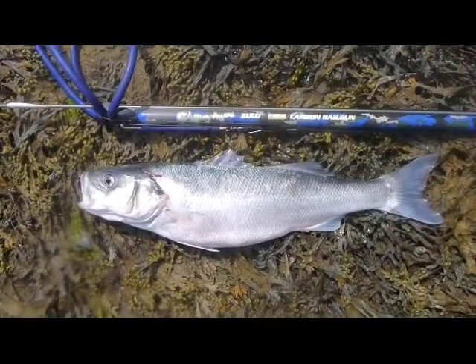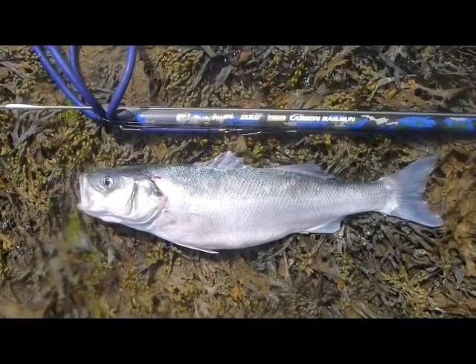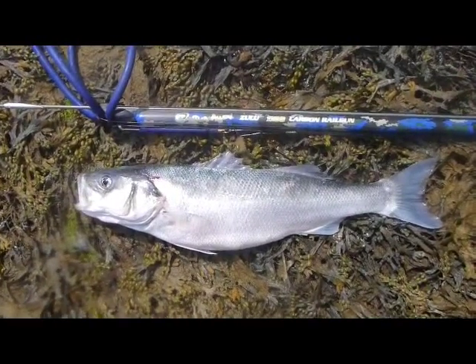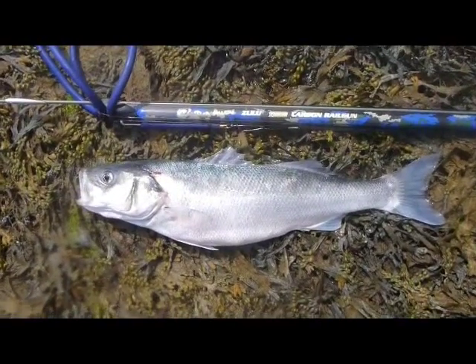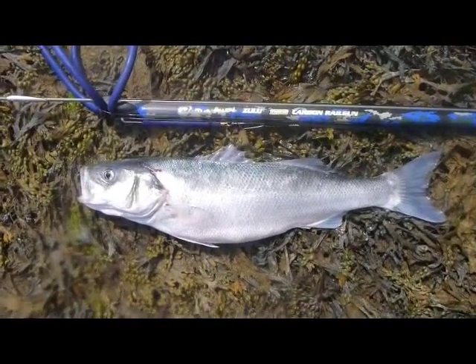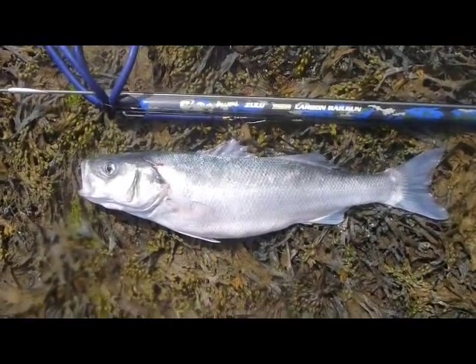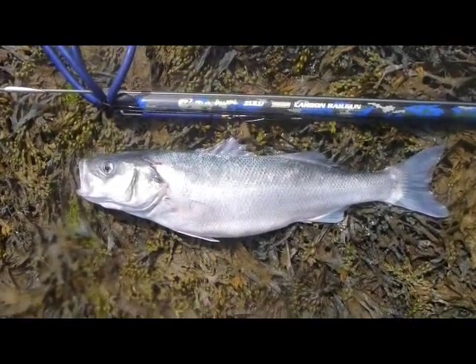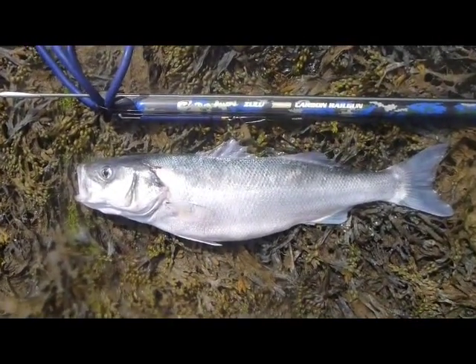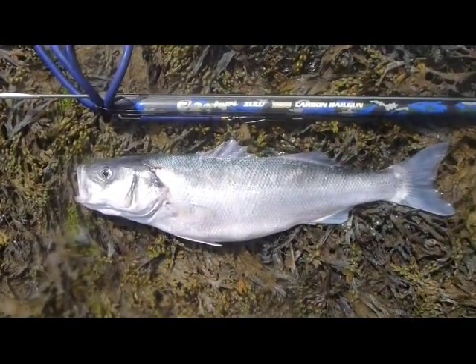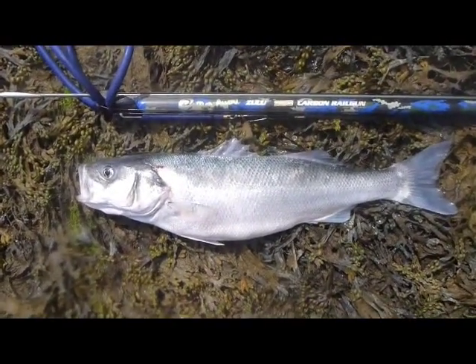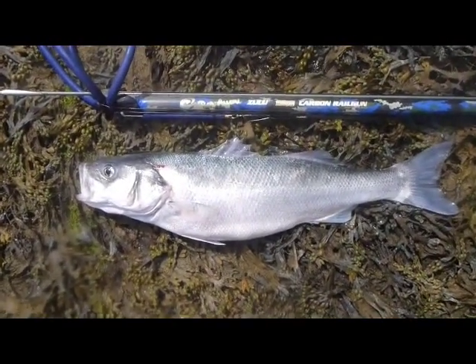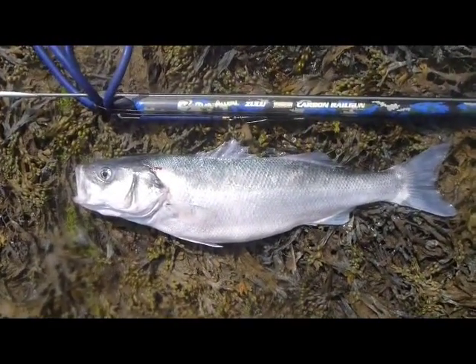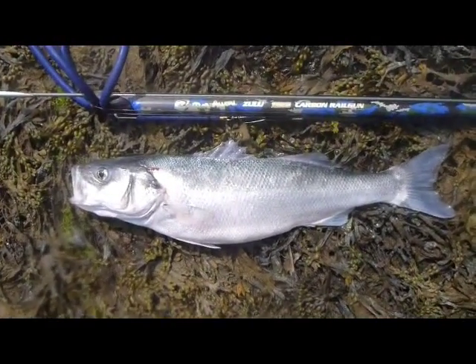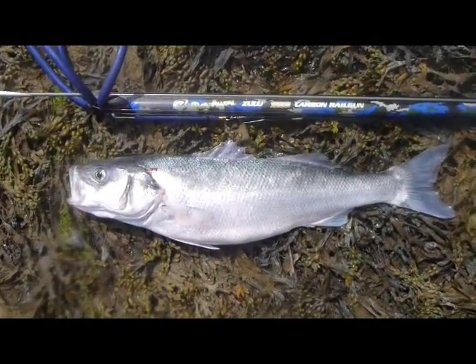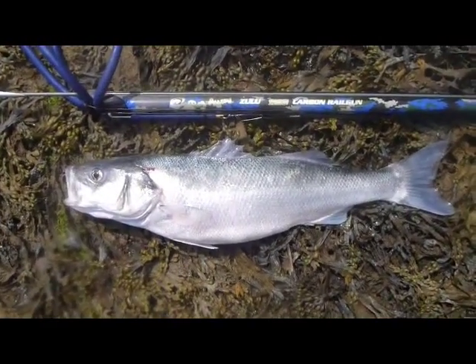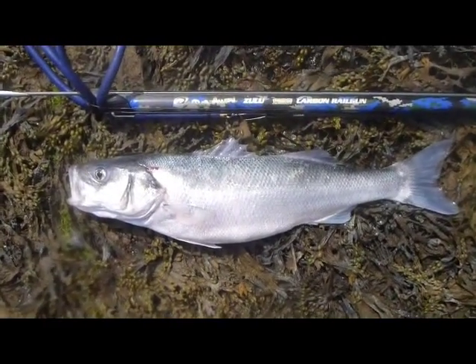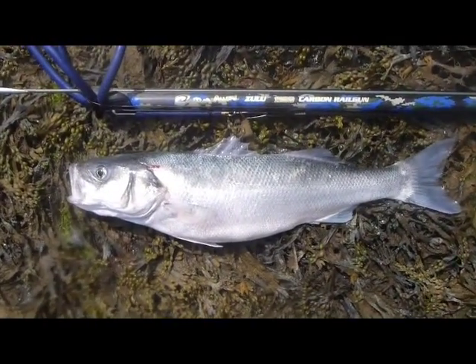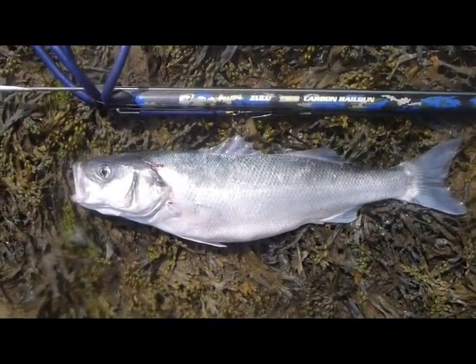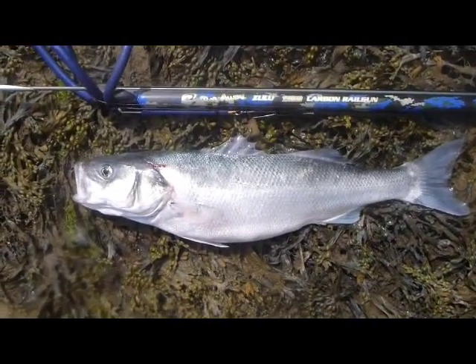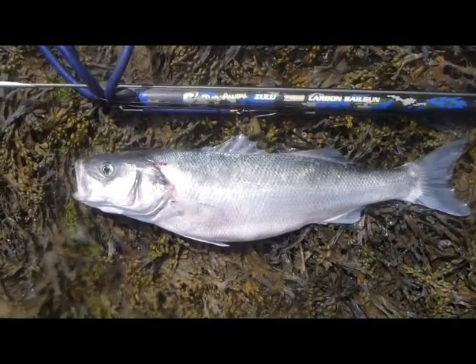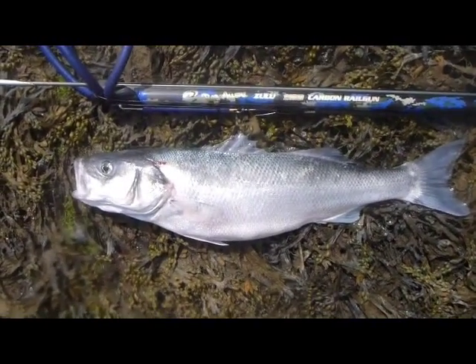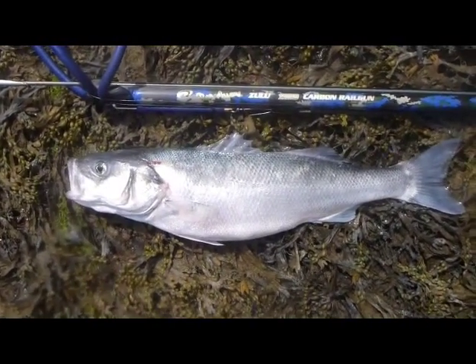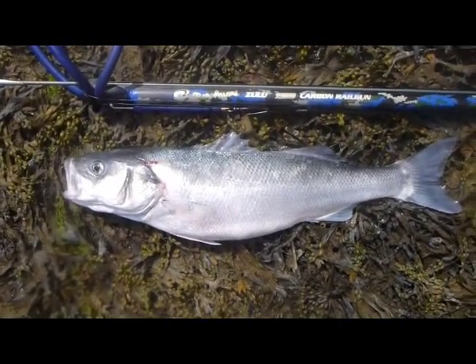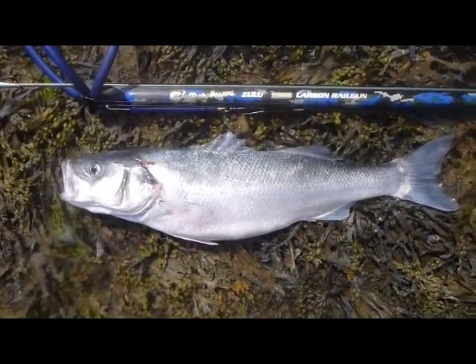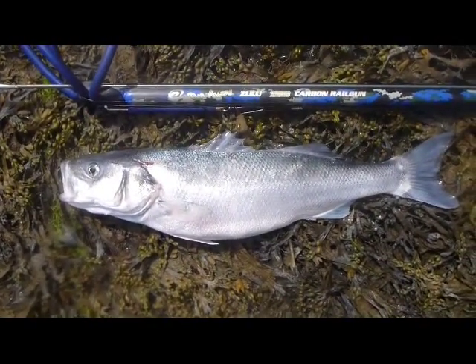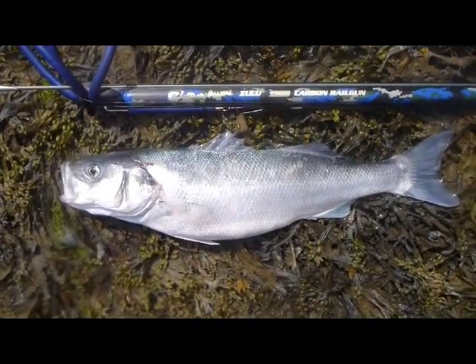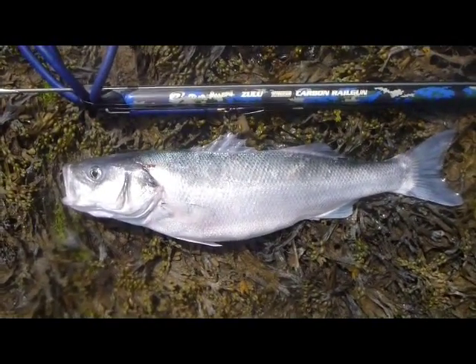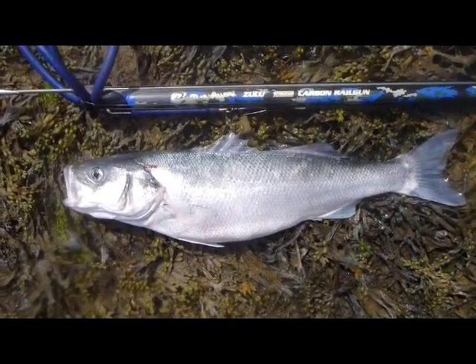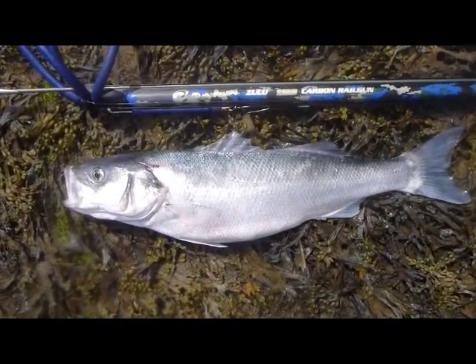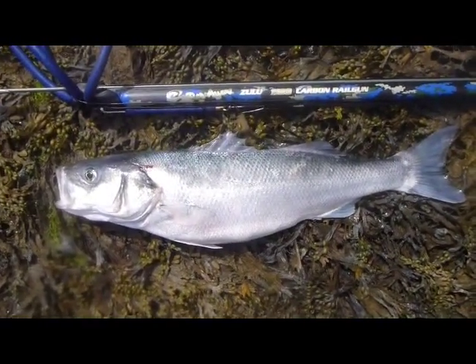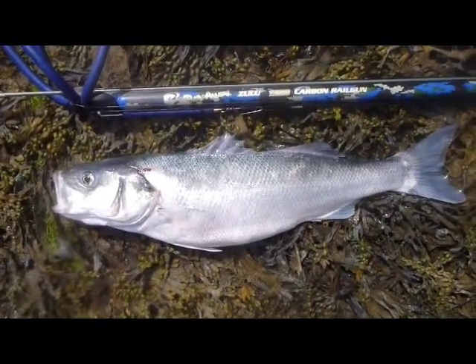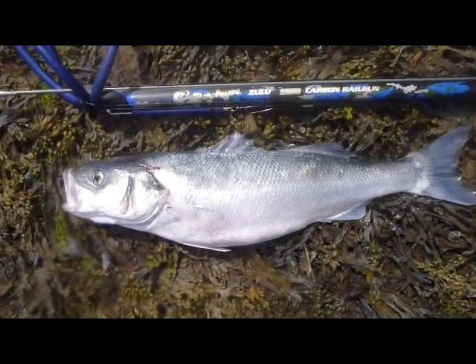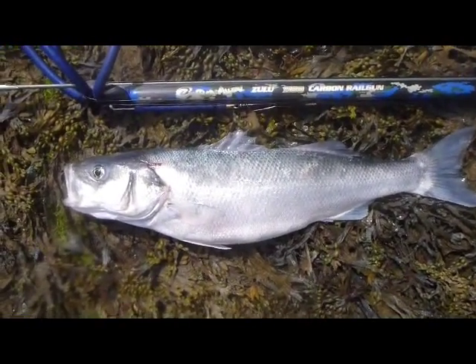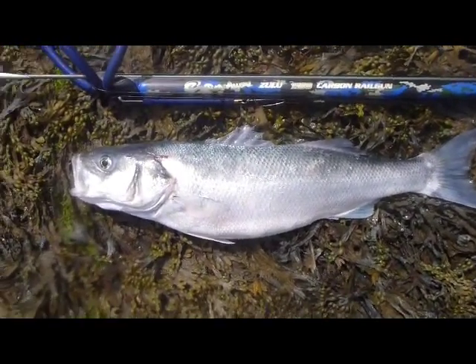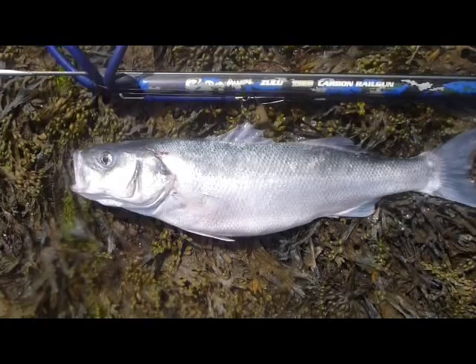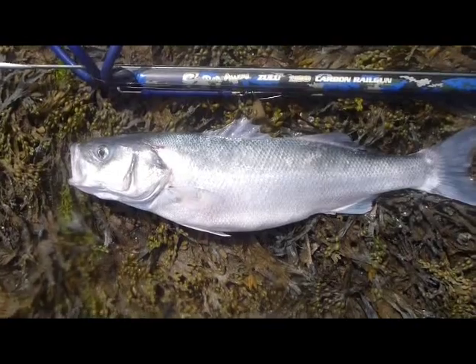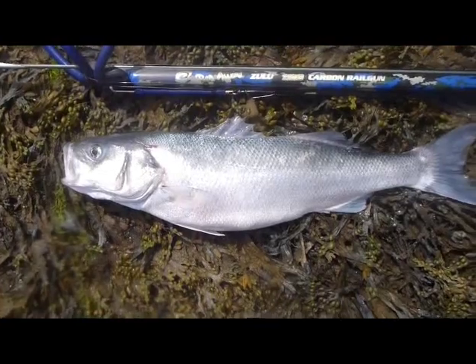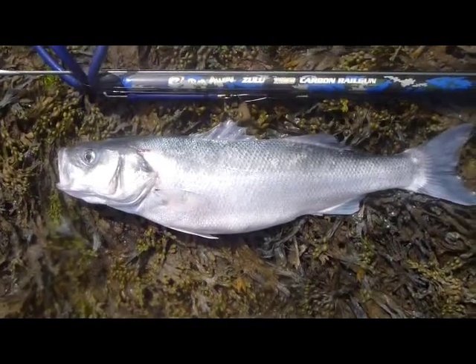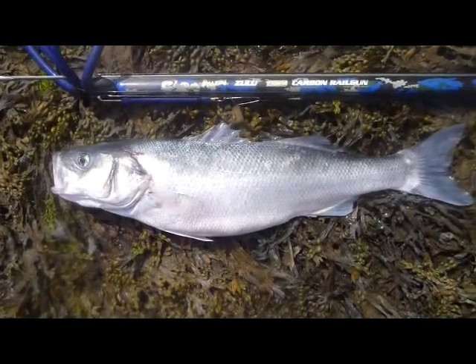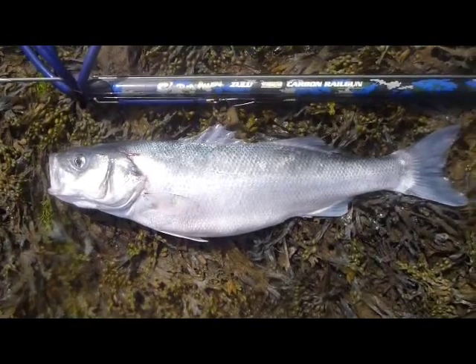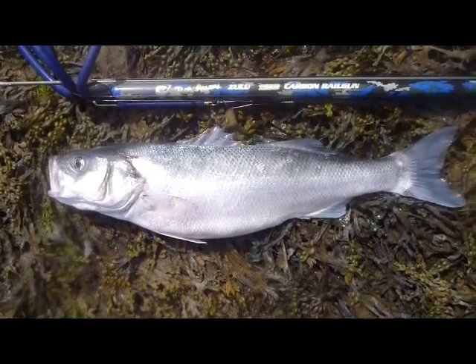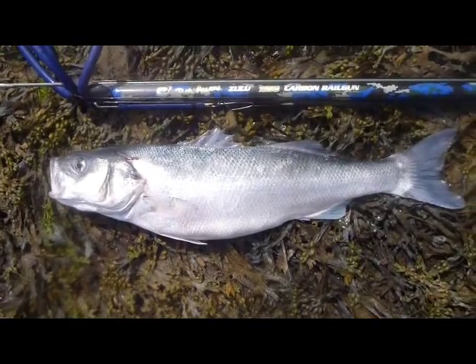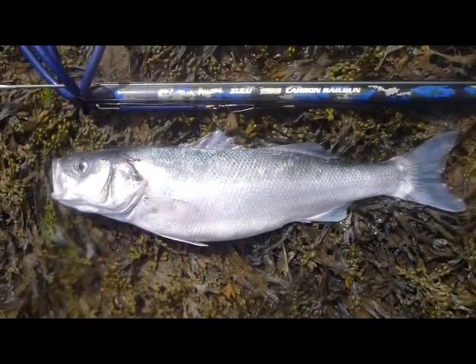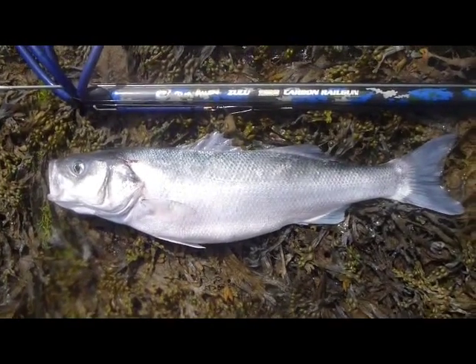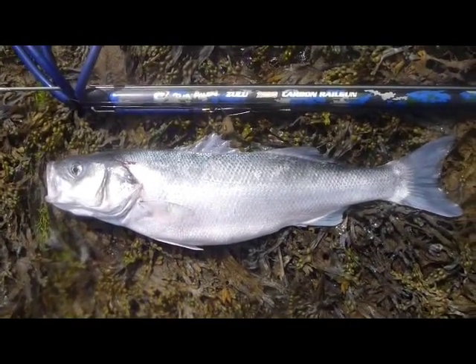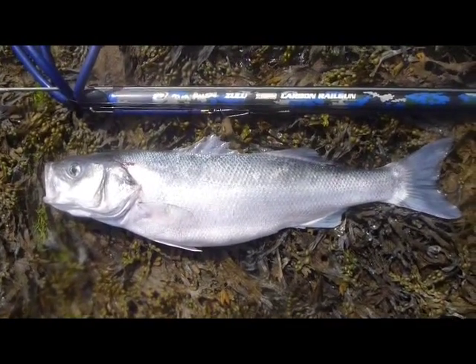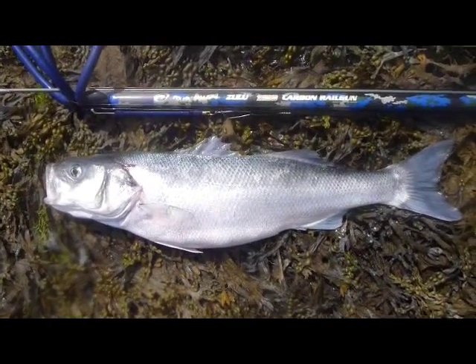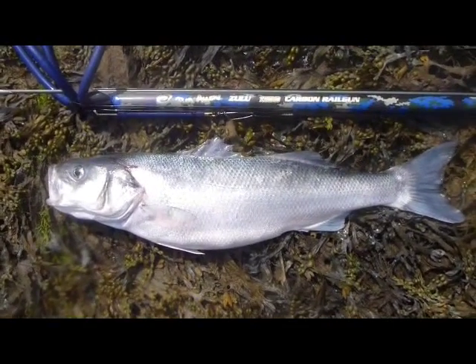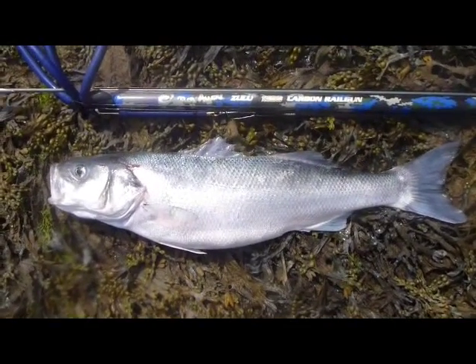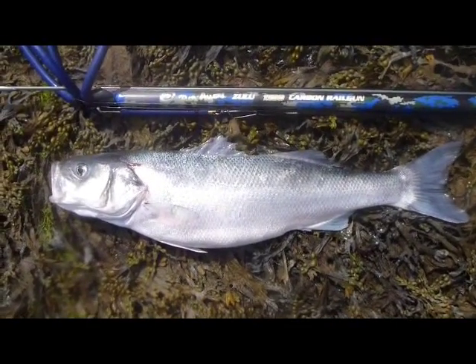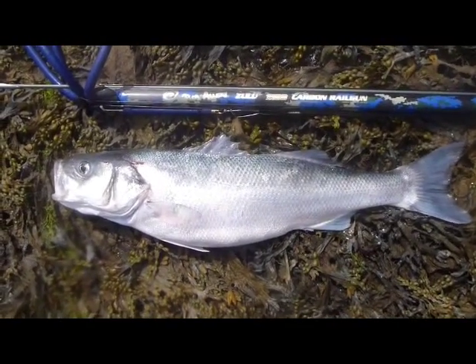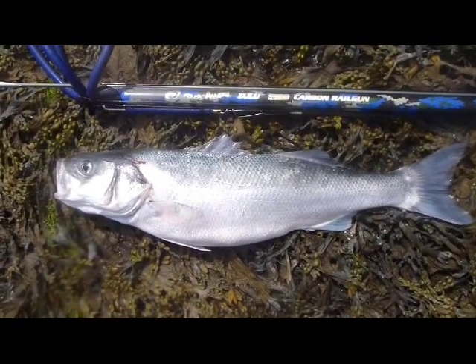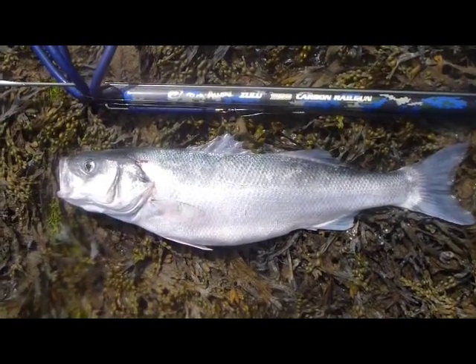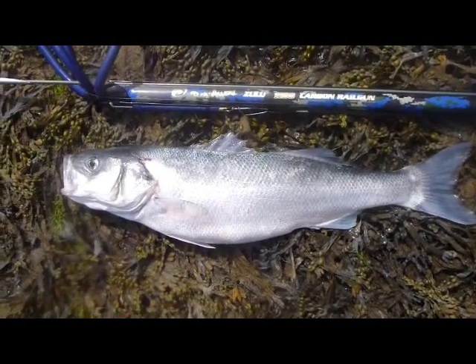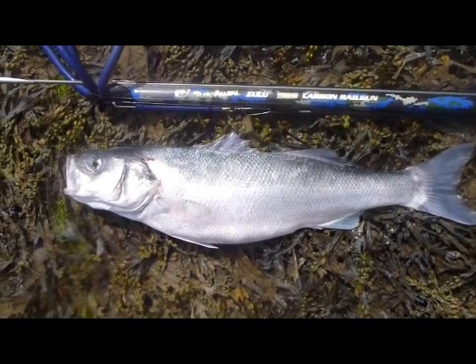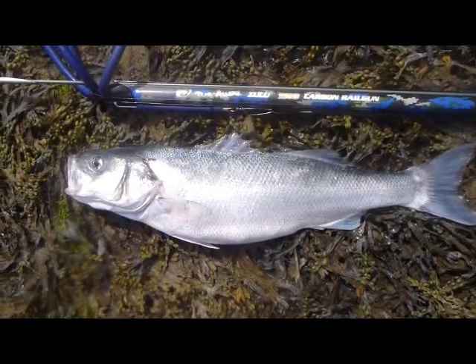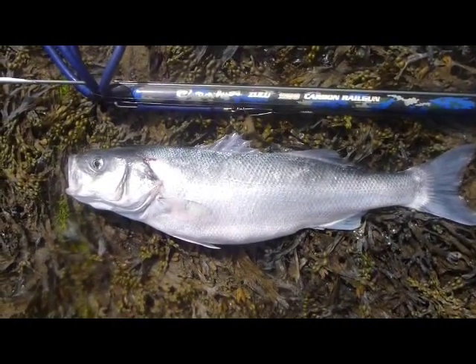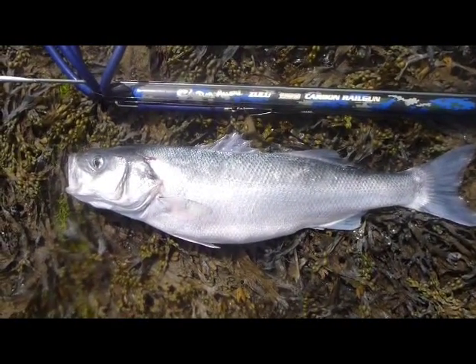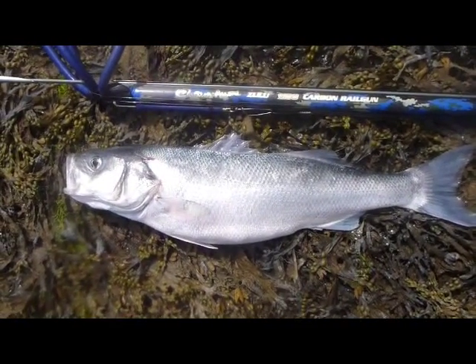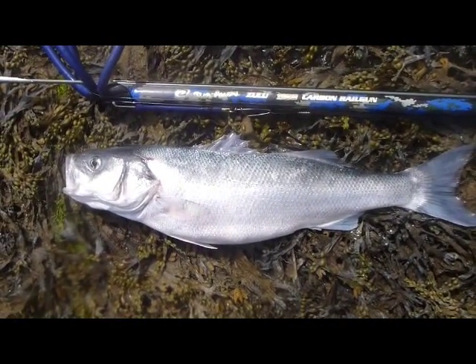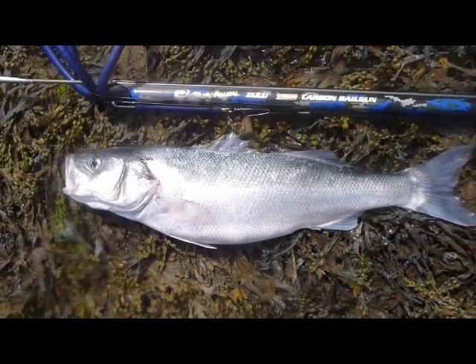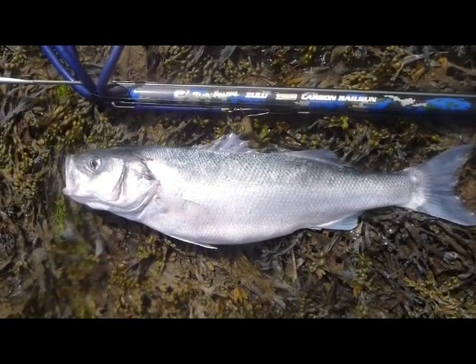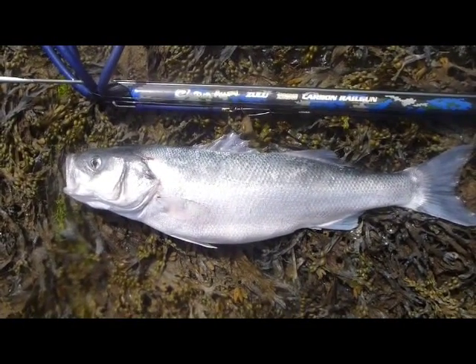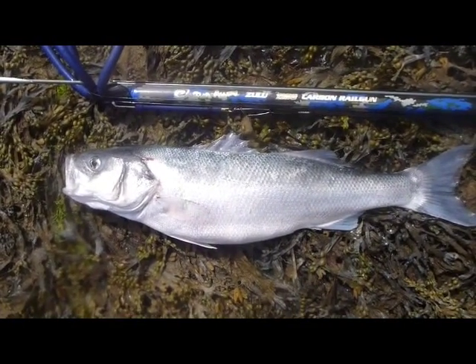Ten-pound bass are one of the most sought-after fish by spear fishermen, and there are quite a few factors that you can use to really increase your chances of success.